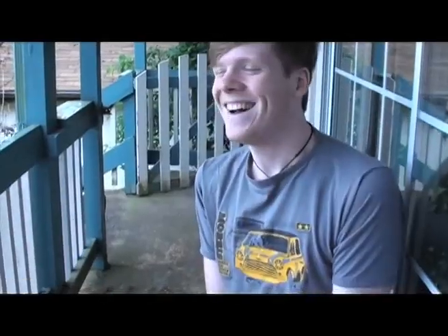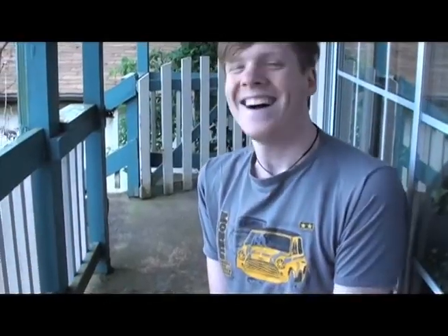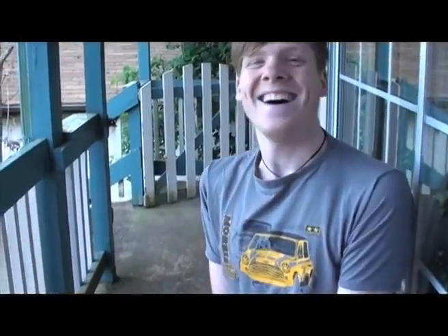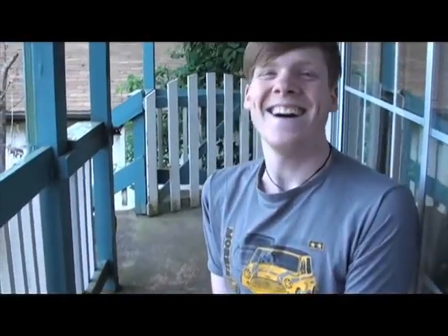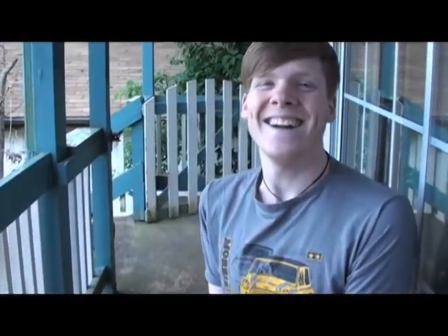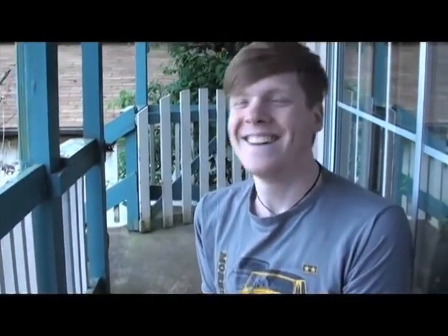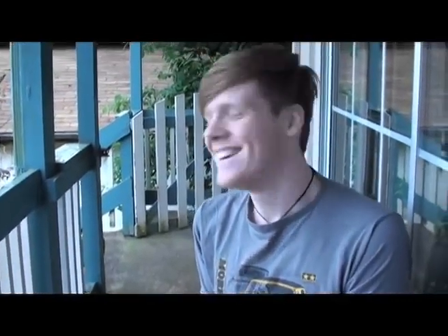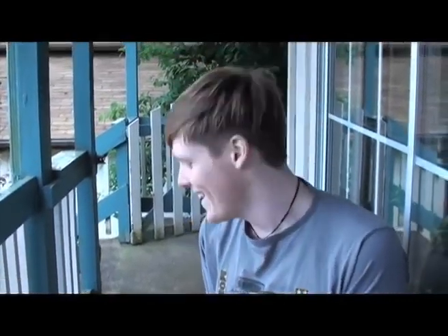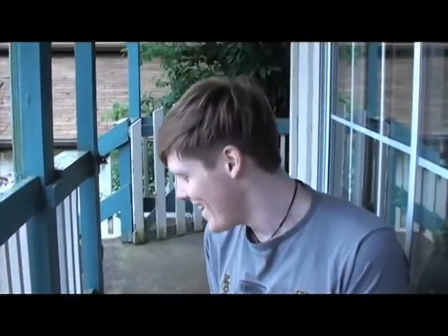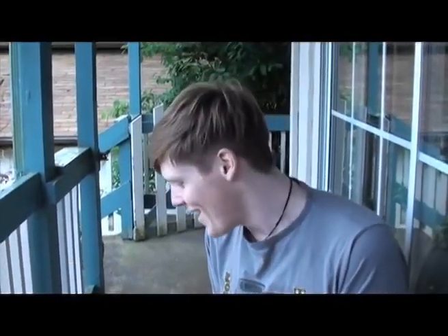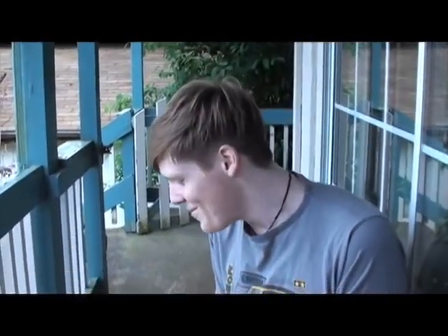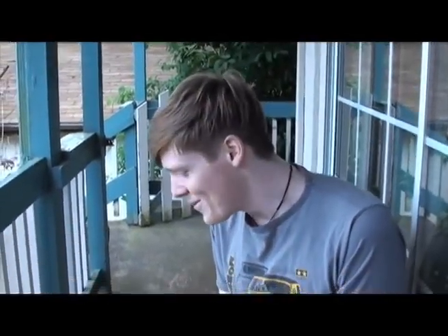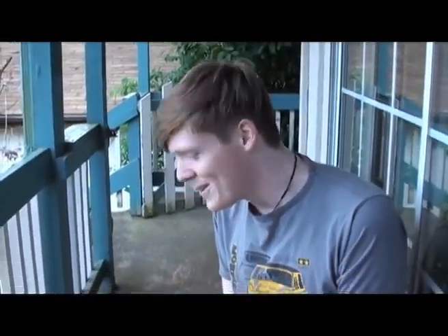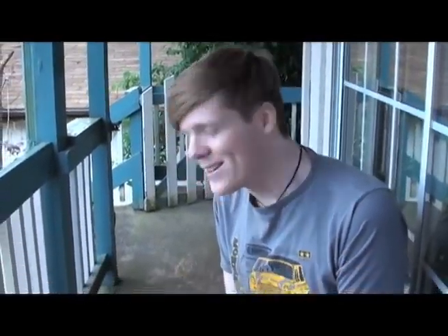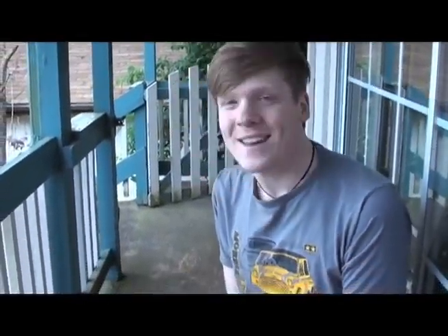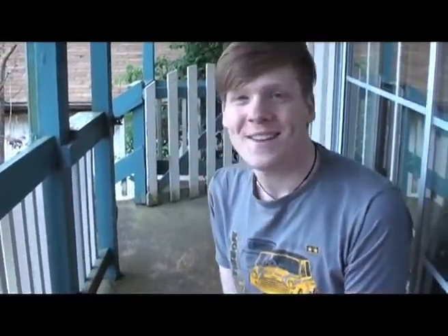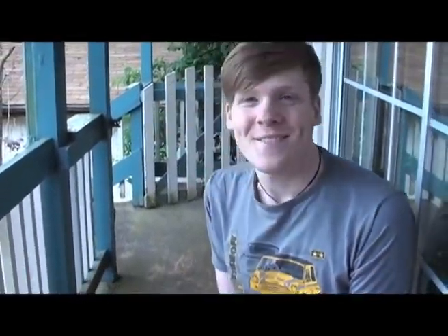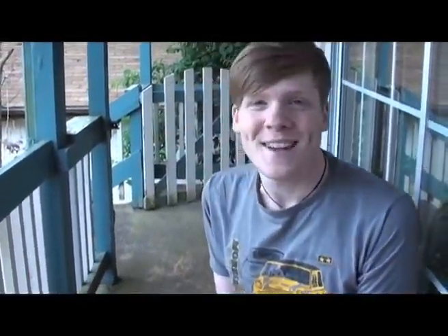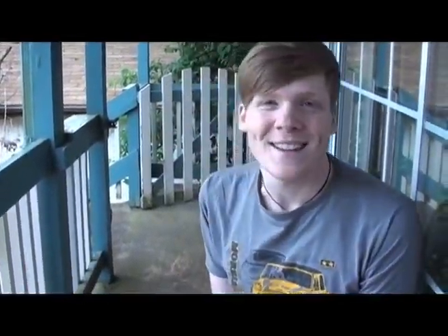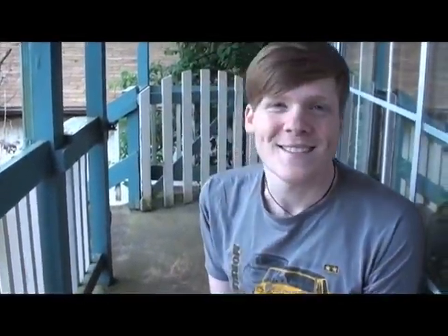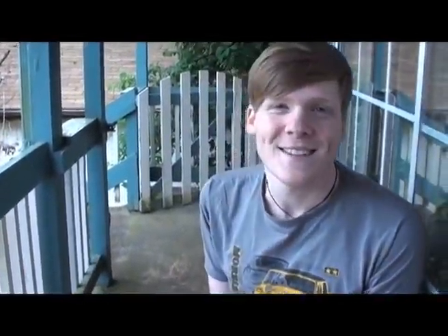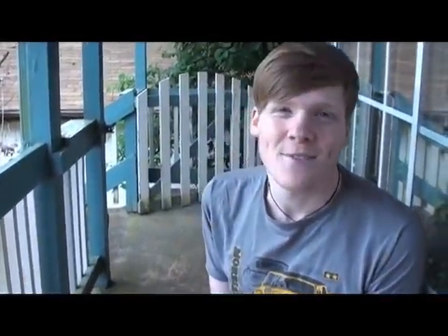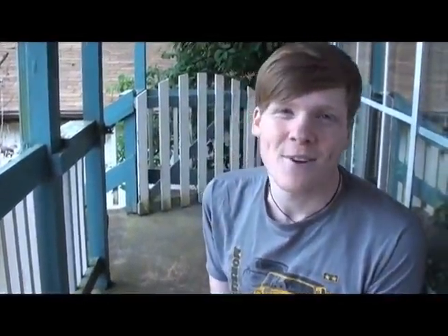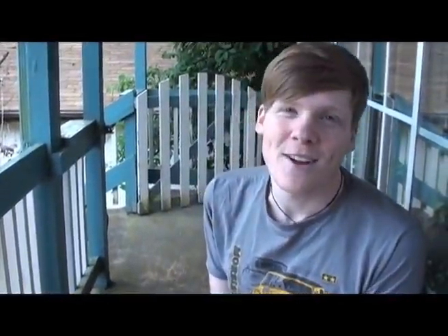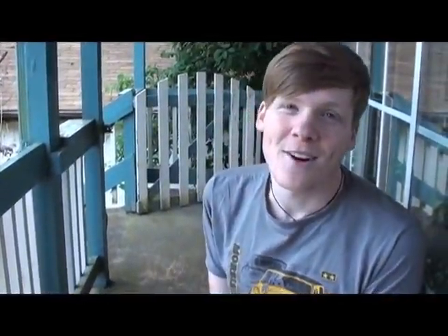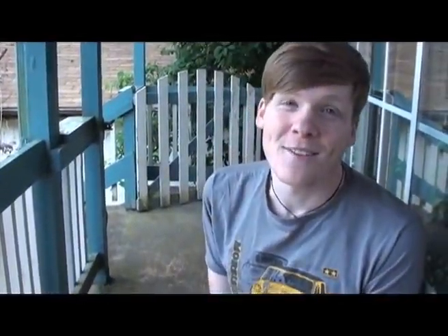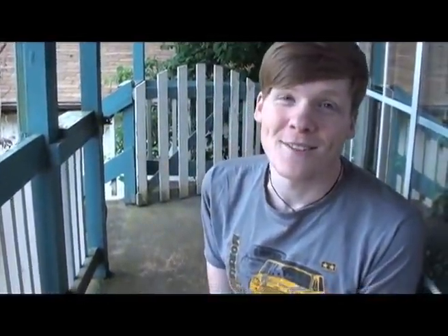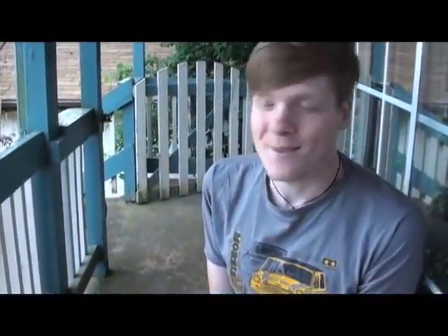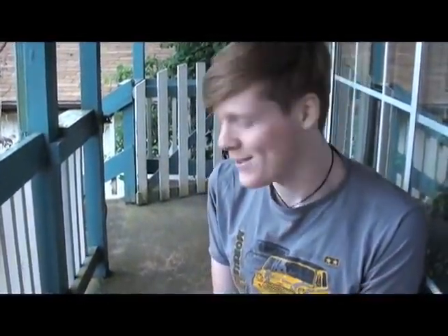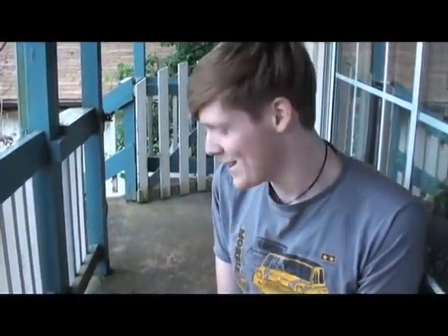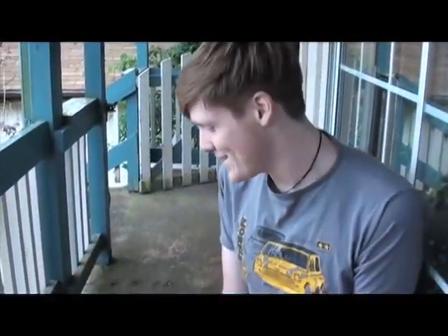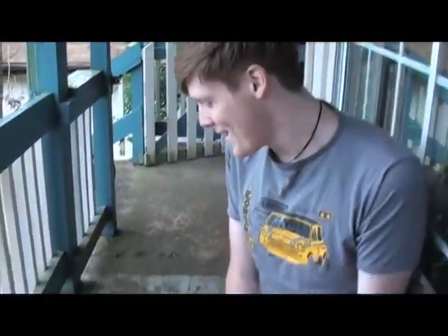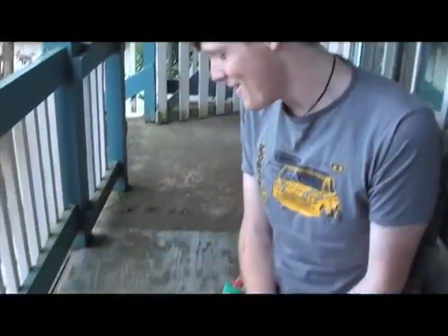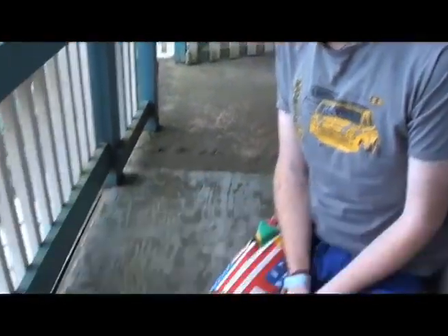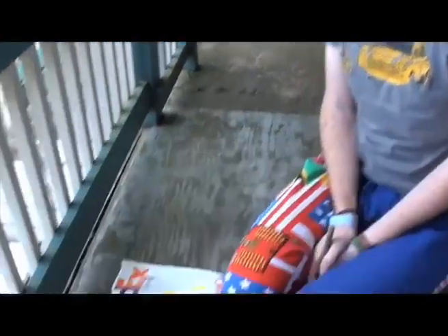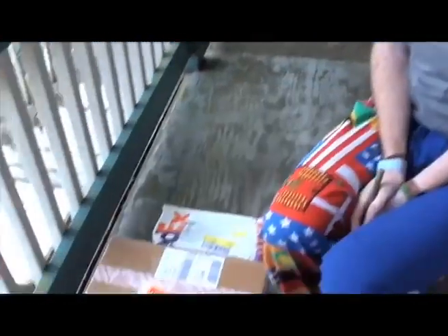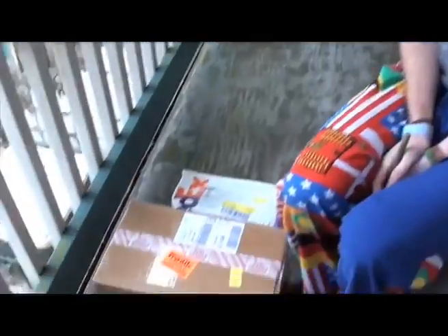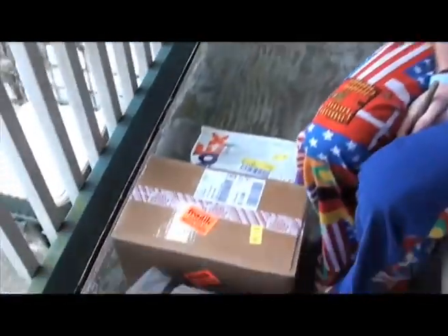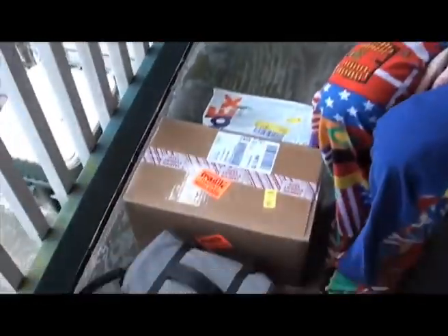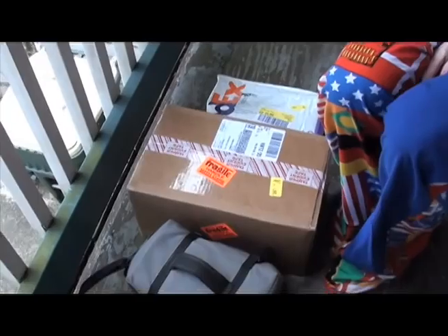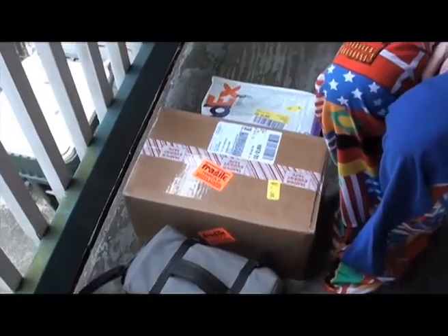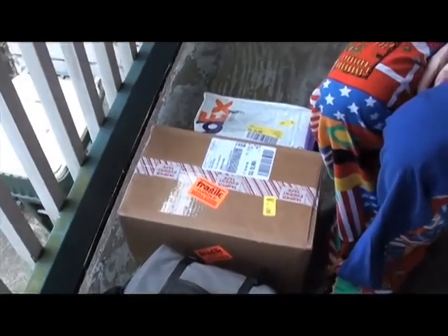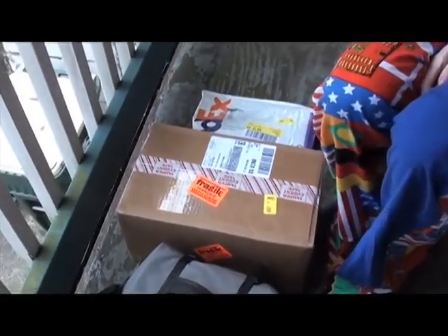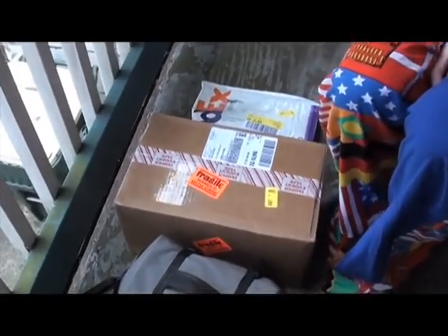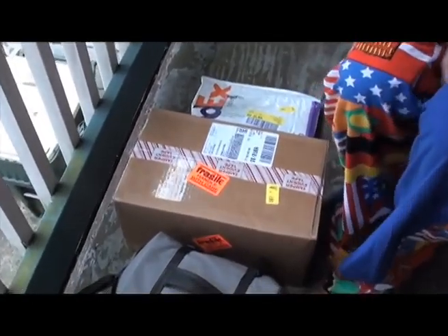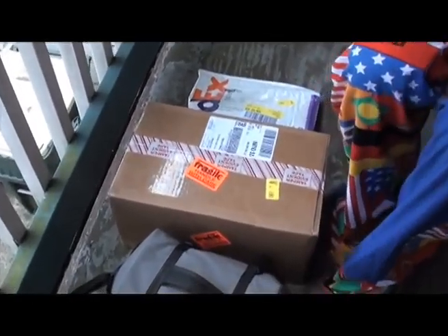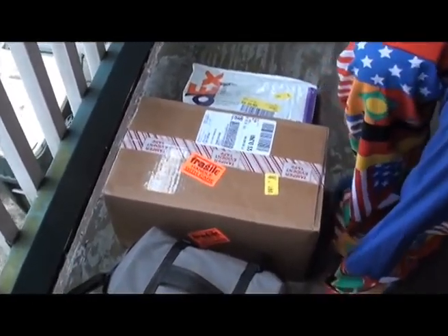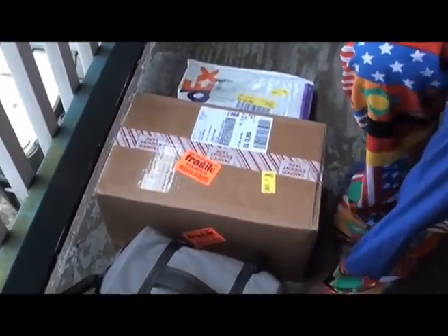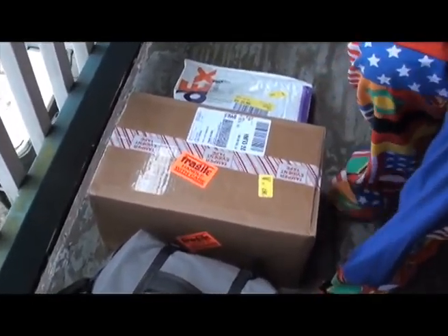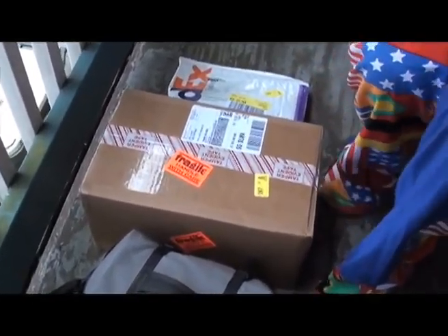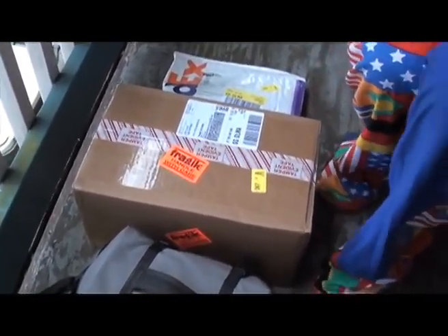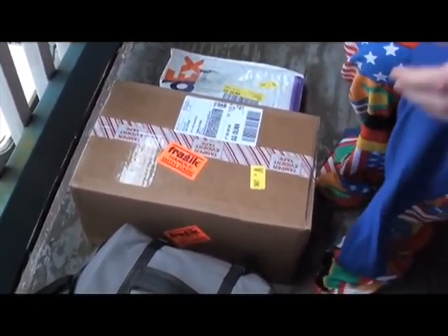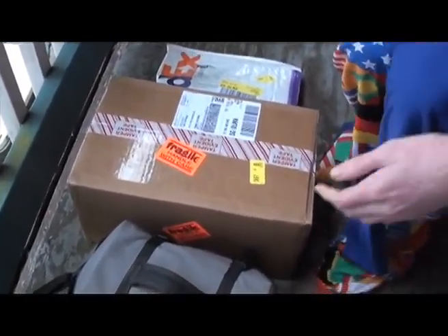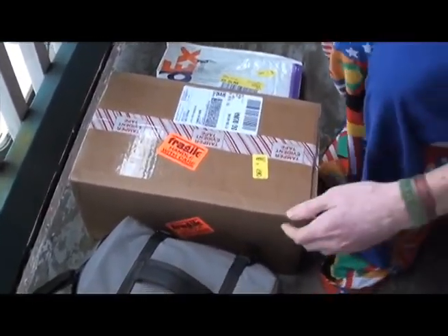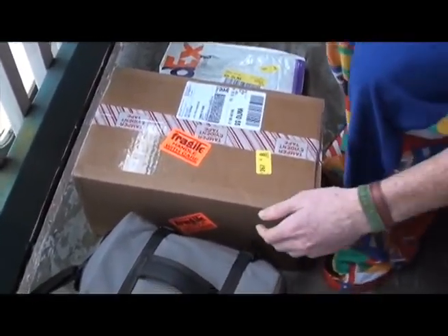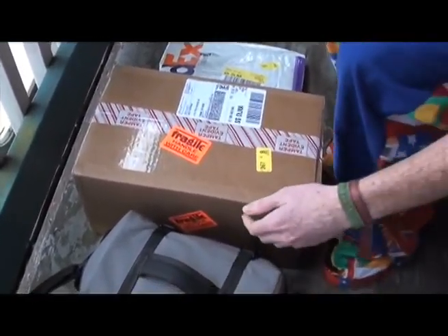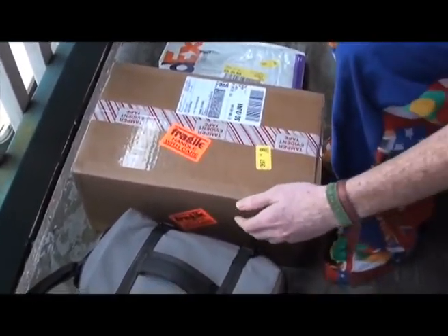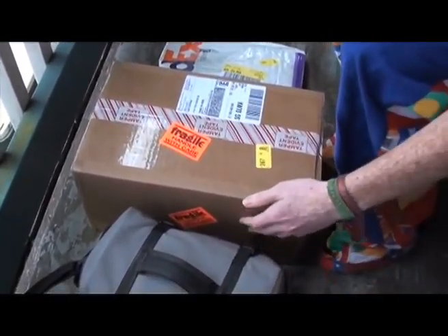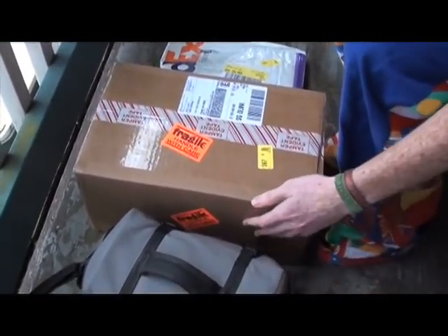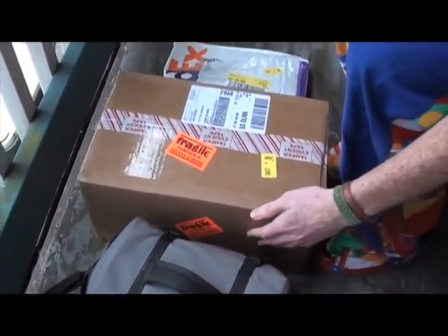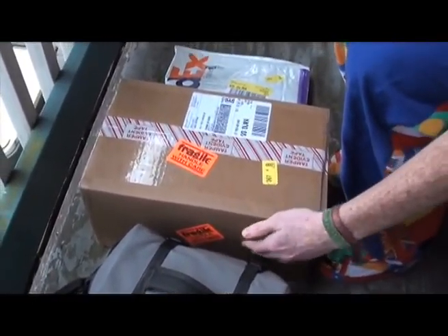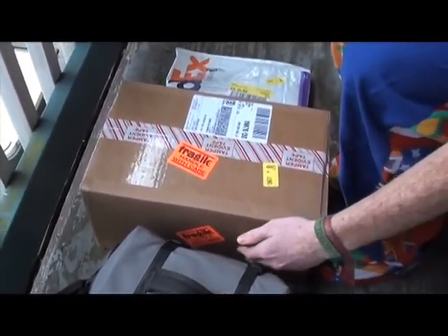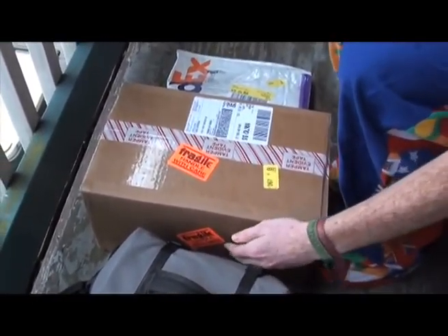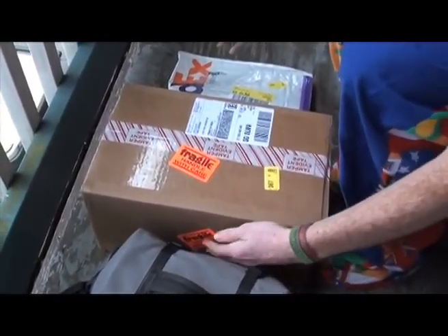Hi! We just had a FedEx delivery of some of our stuff and we're going to open it up. It's pretty much all of our stuff really.